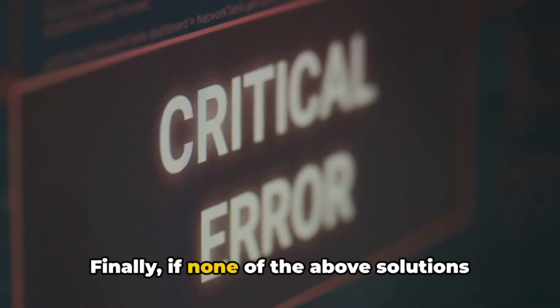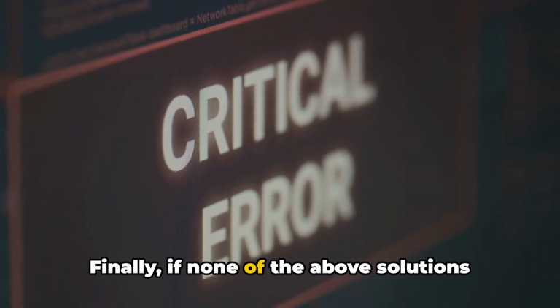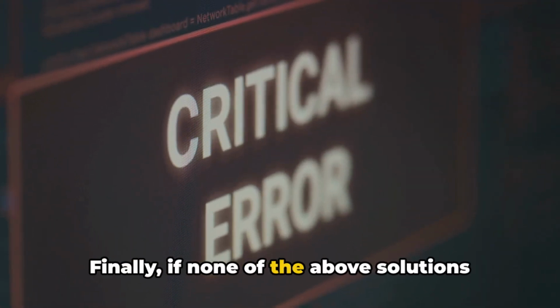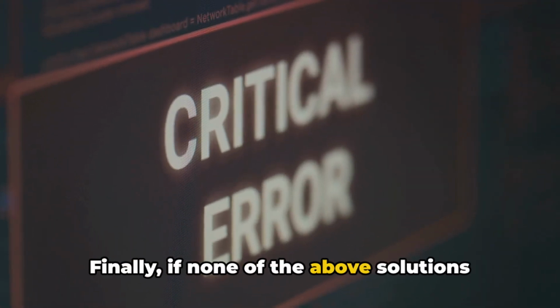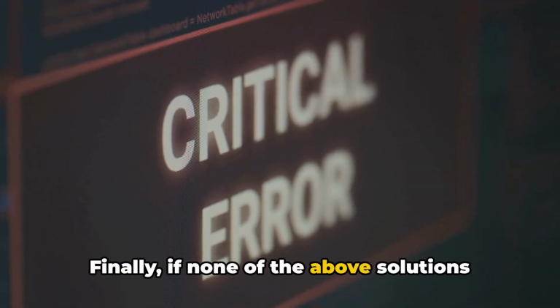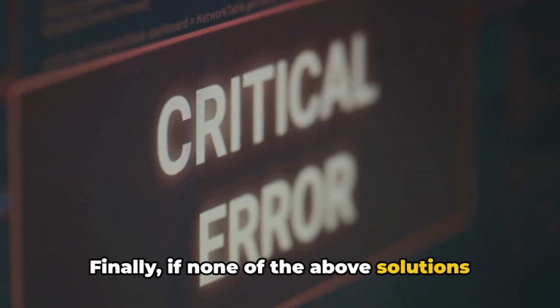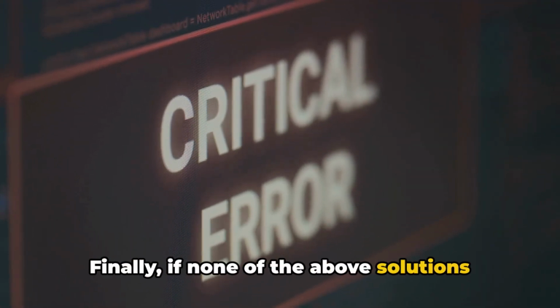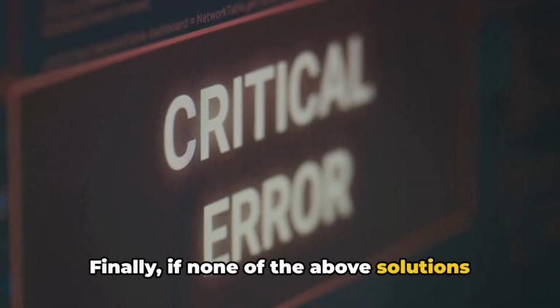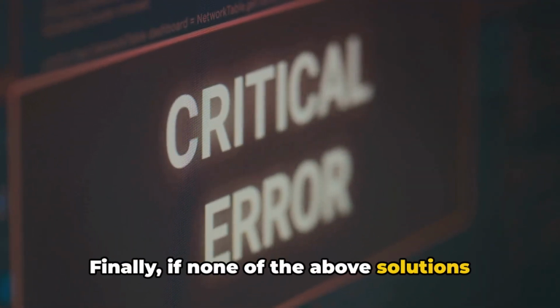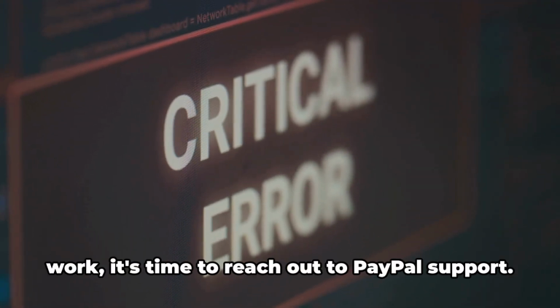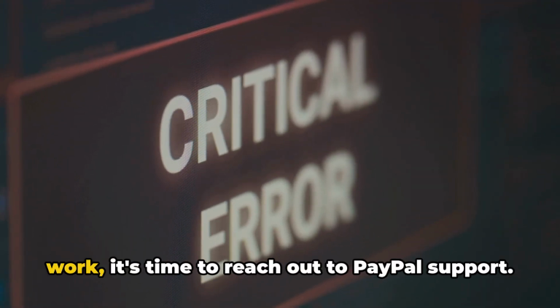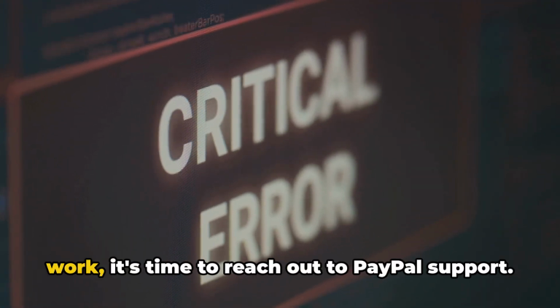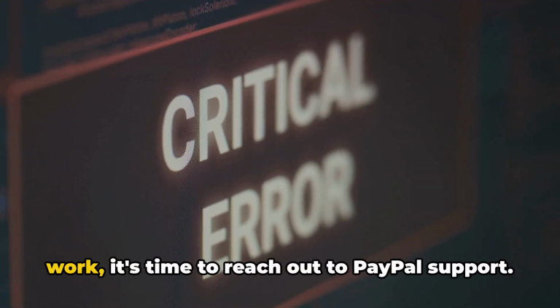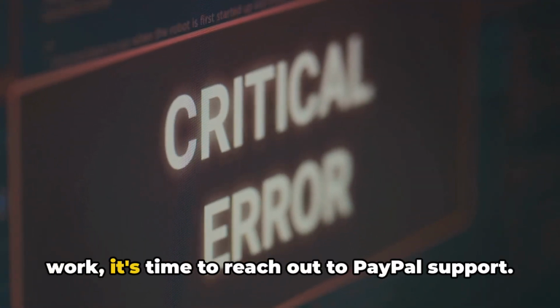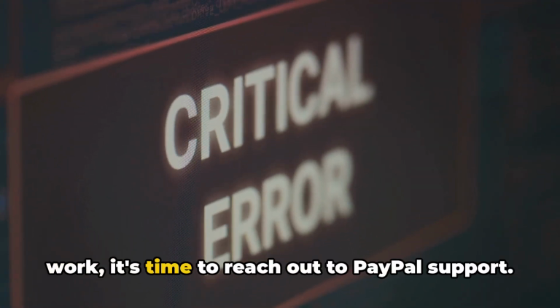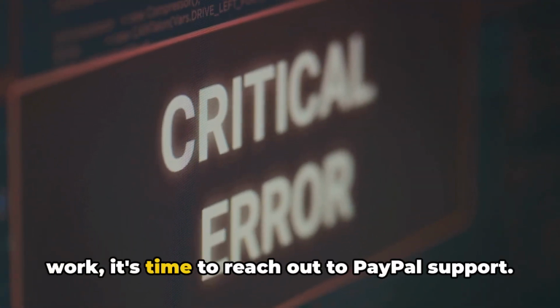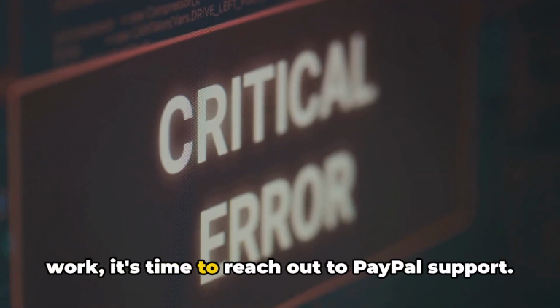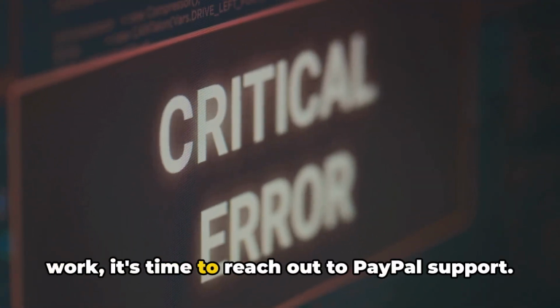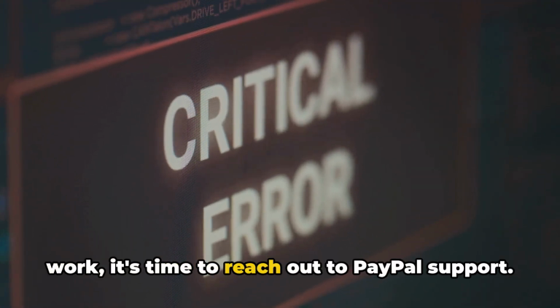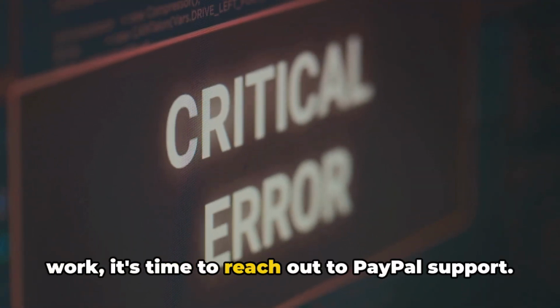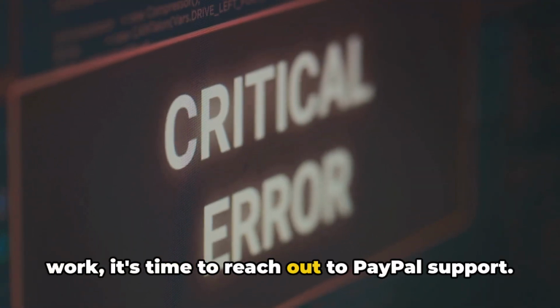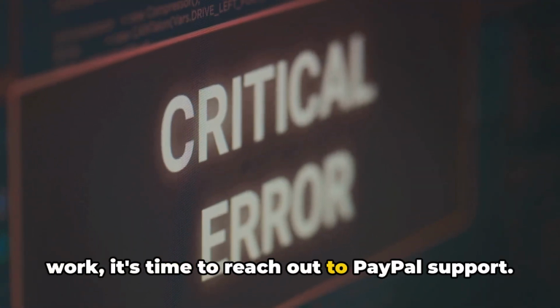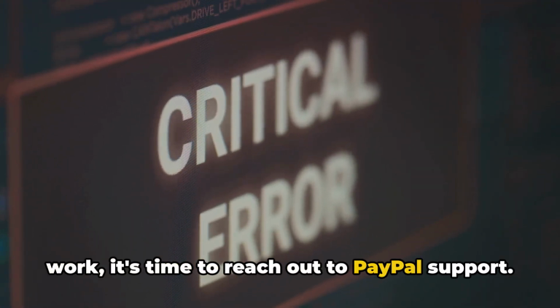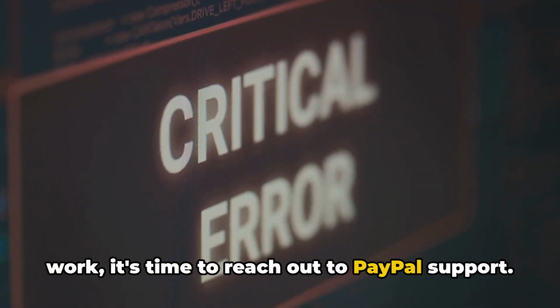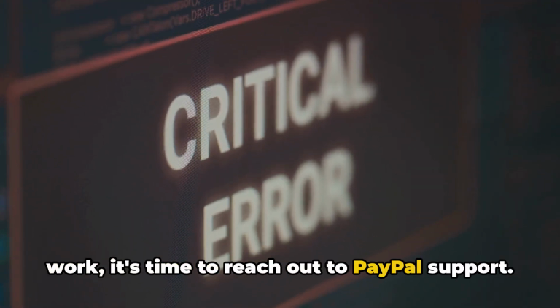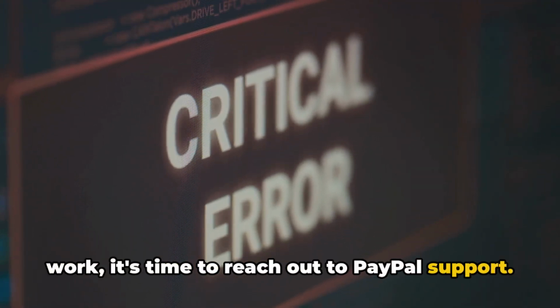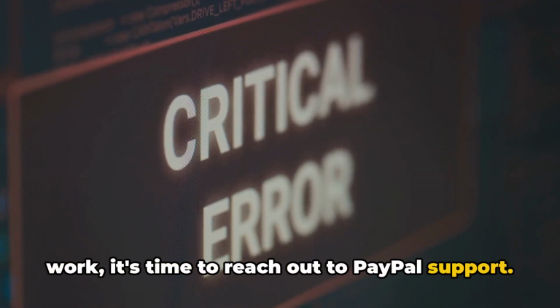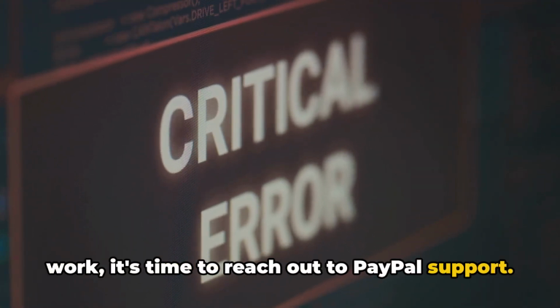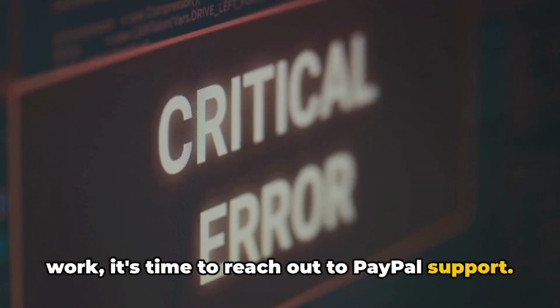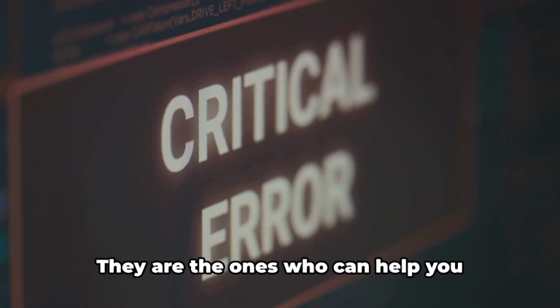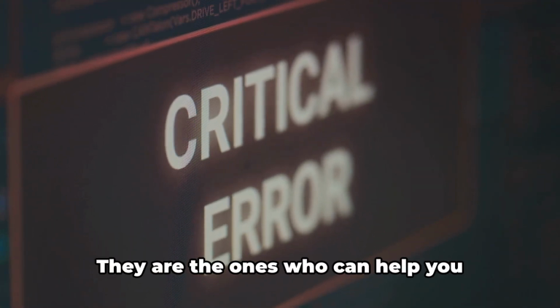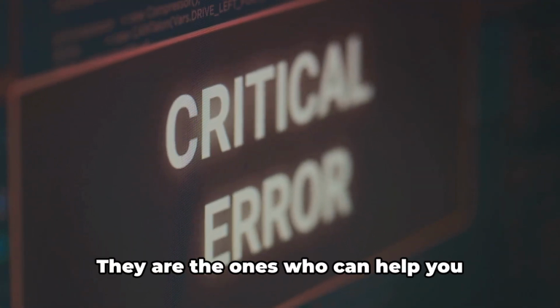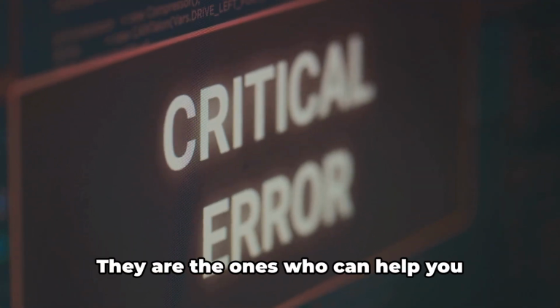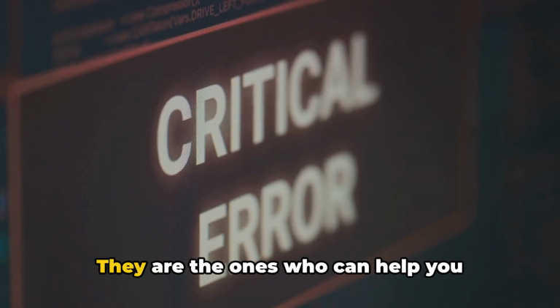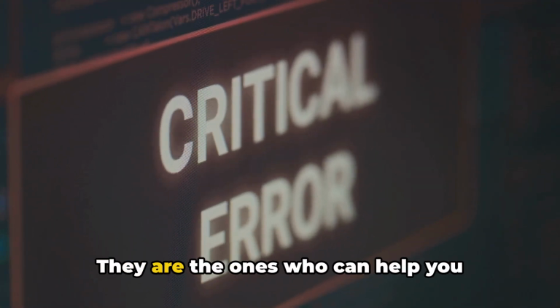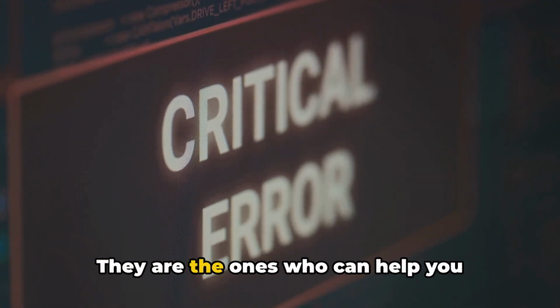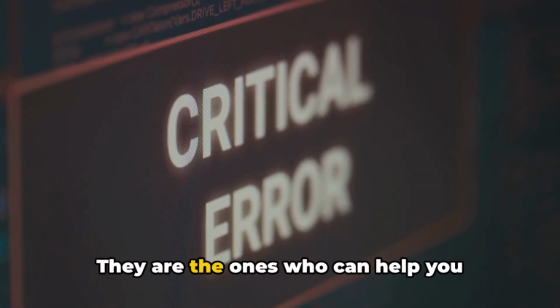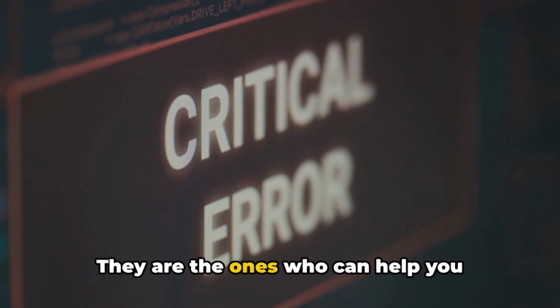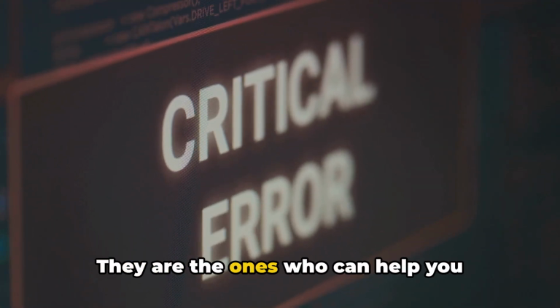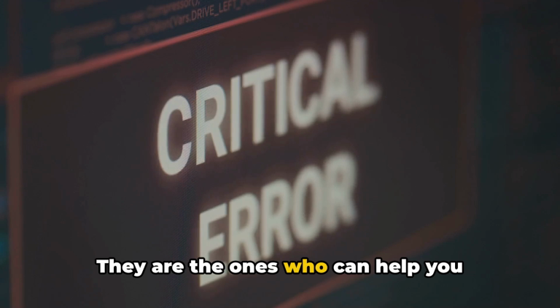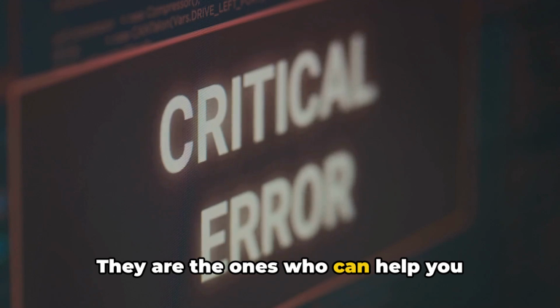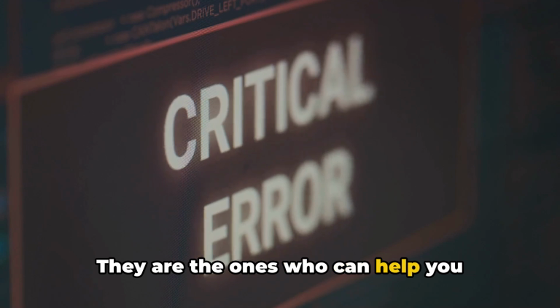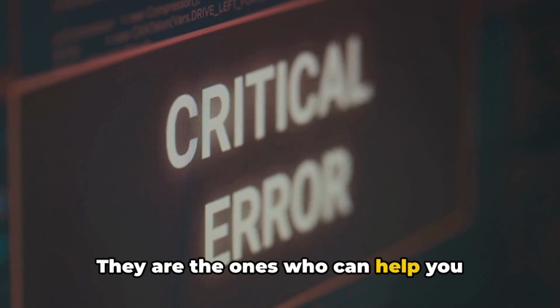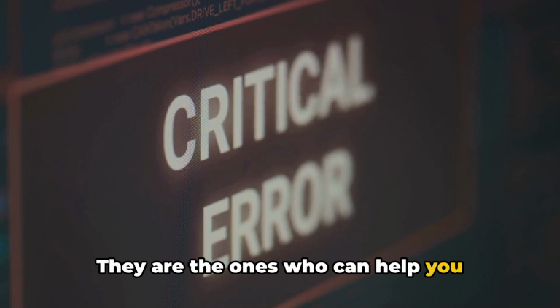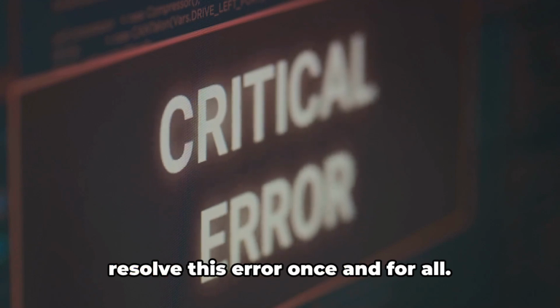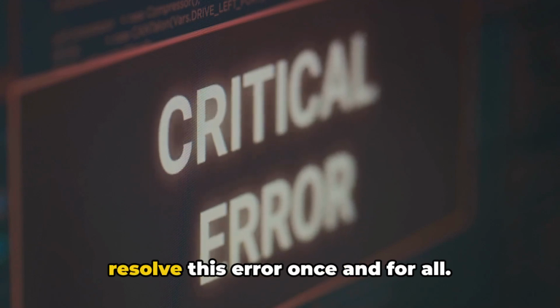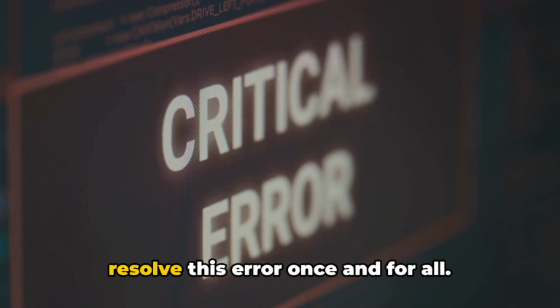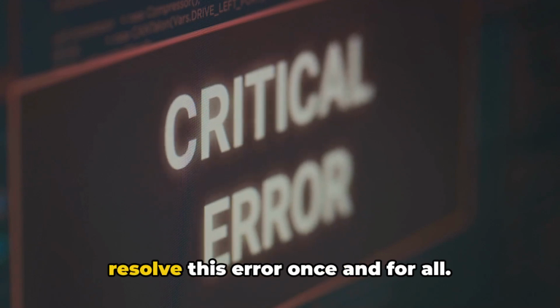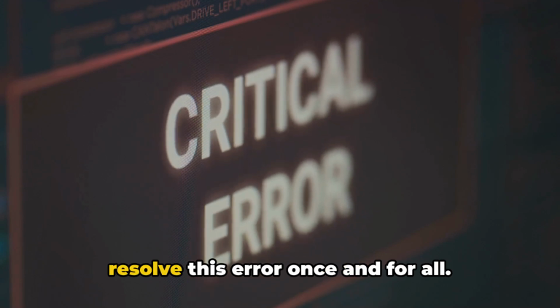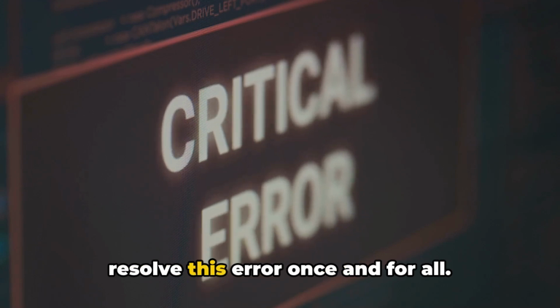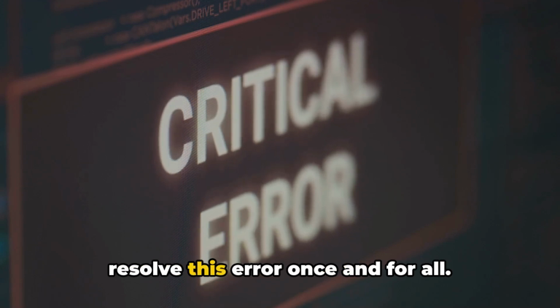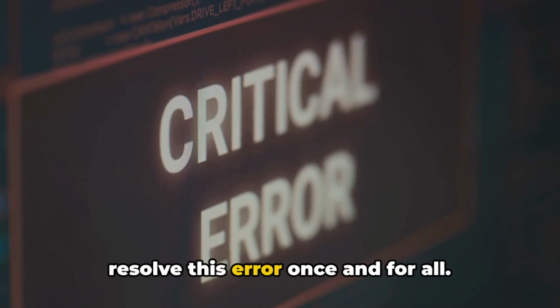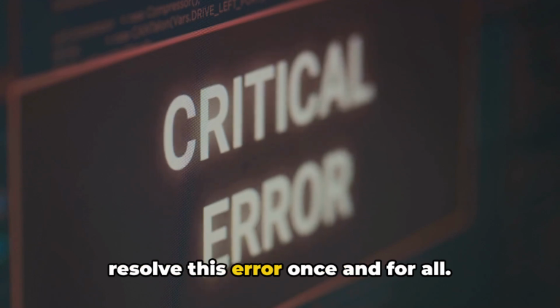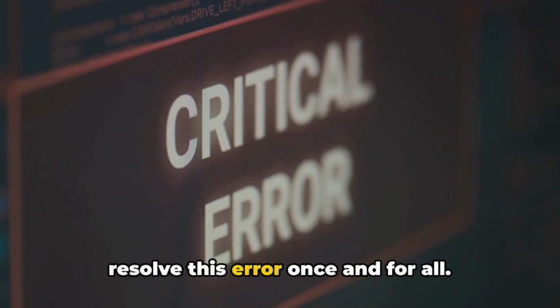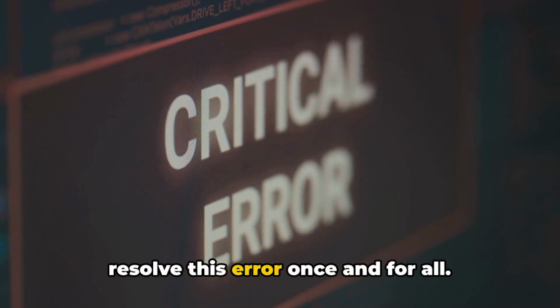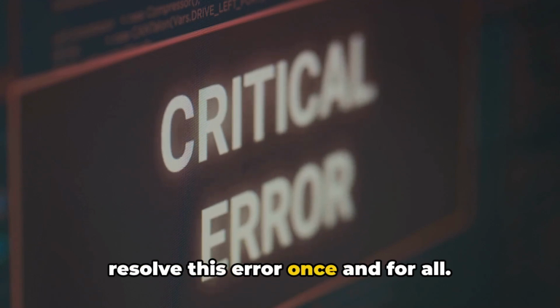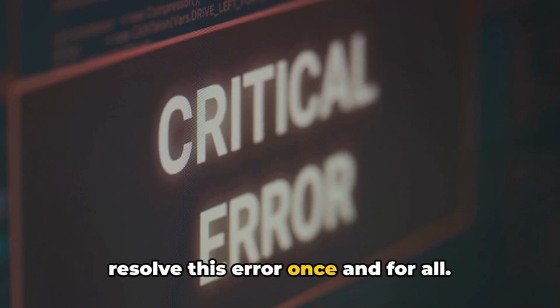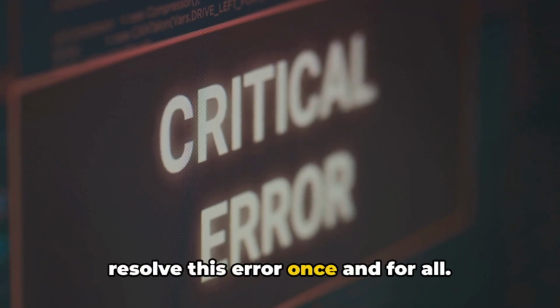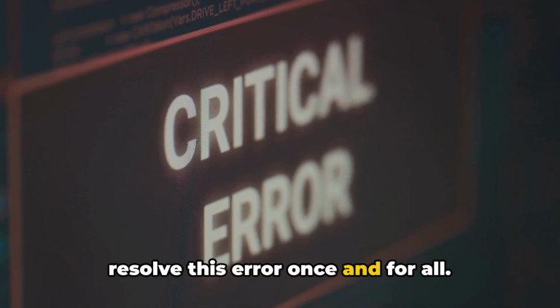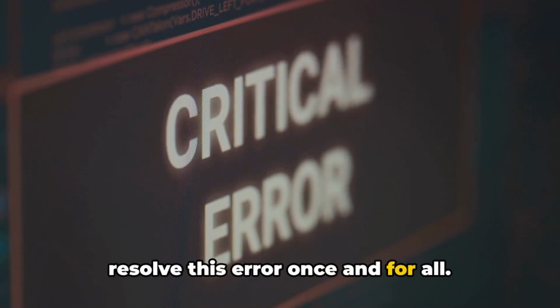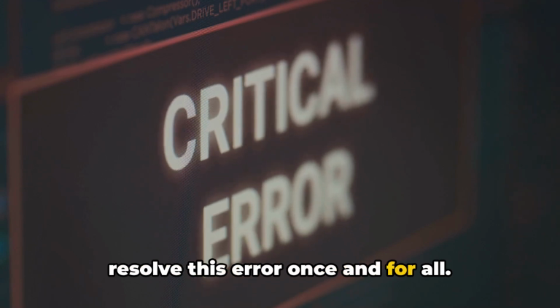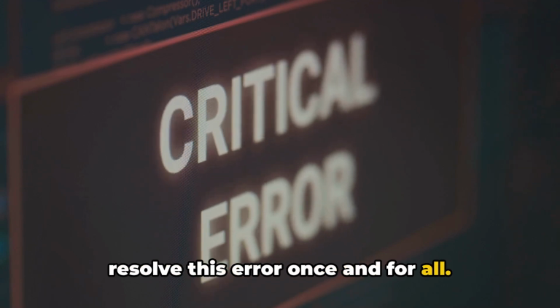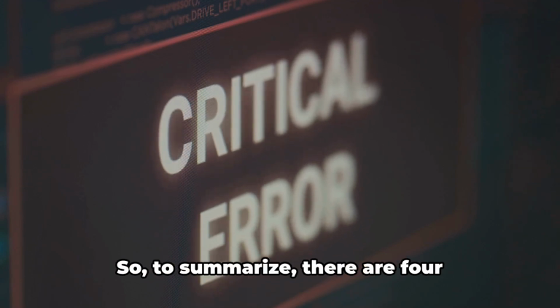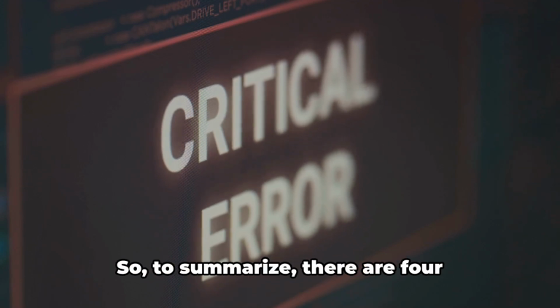Finally, if none of the above solutions work, it's time to reach out to PayPal support. They are the ones who can help you resolve this error once and for all.